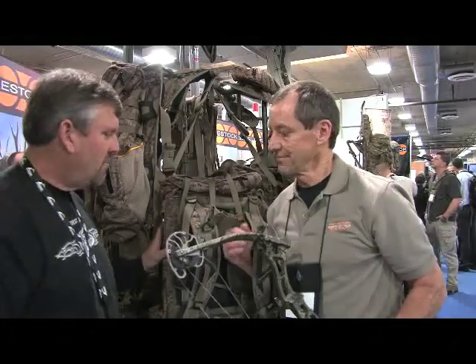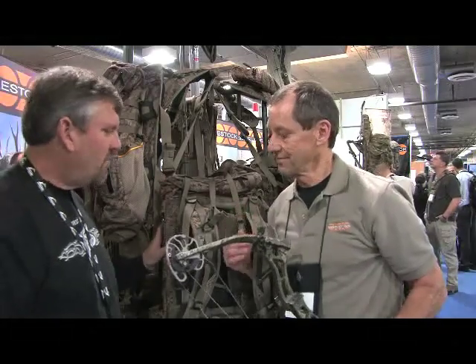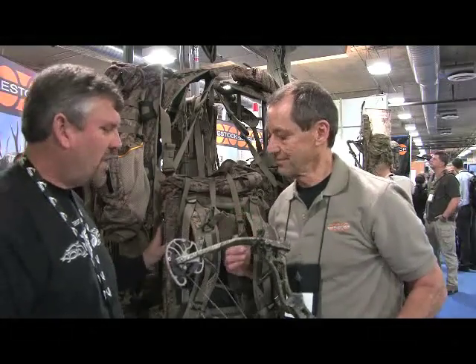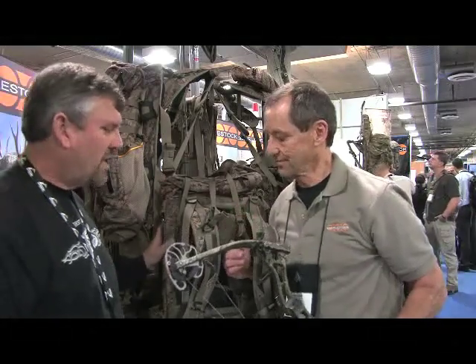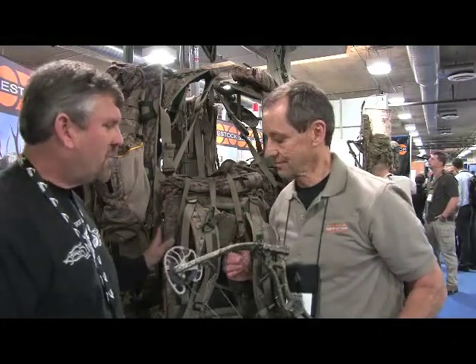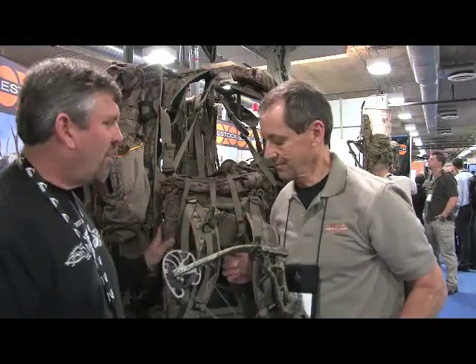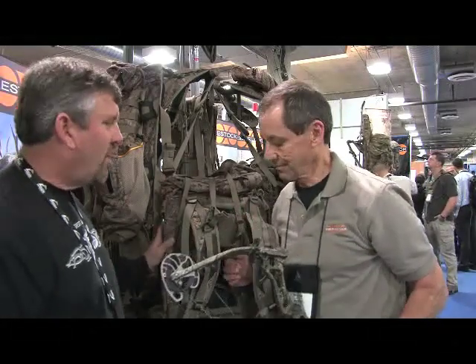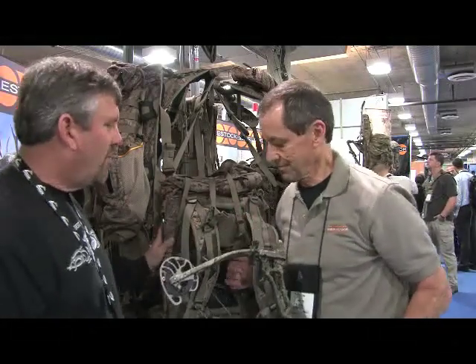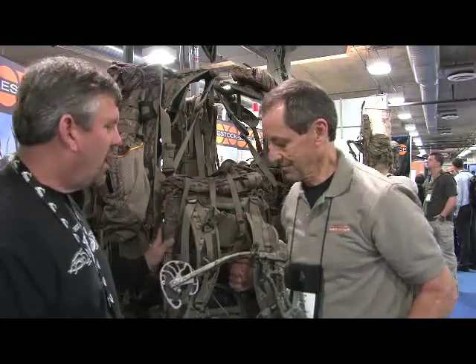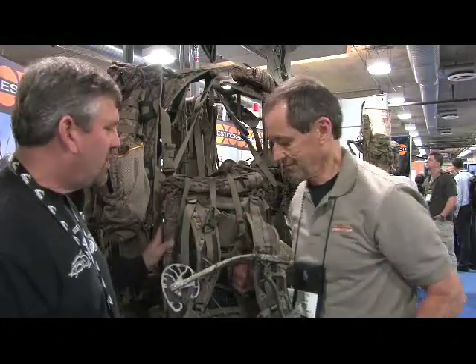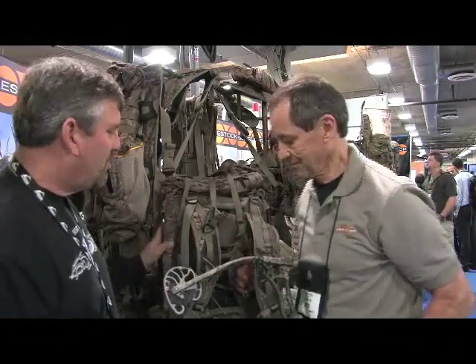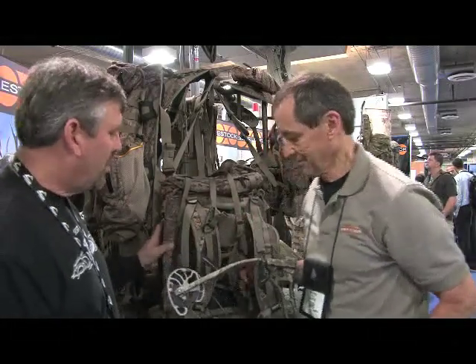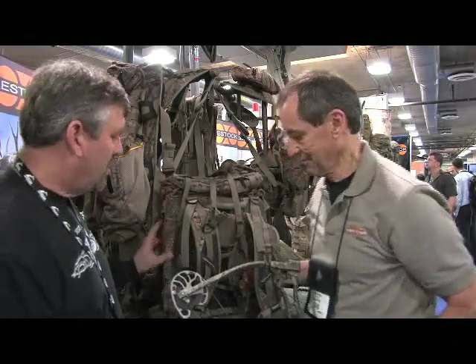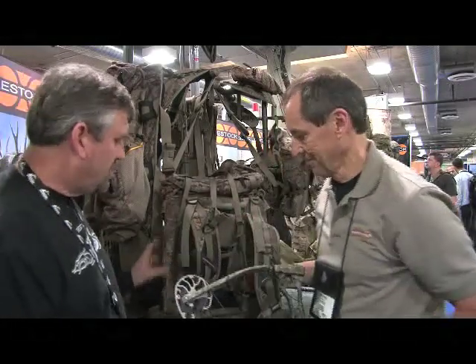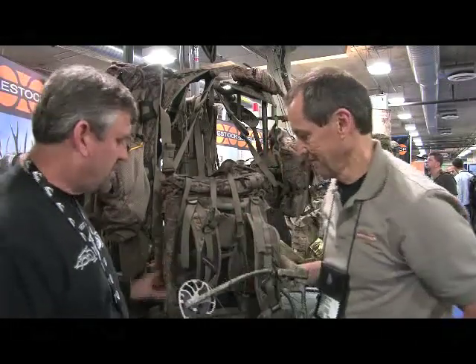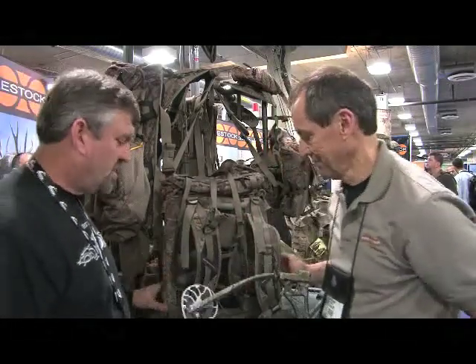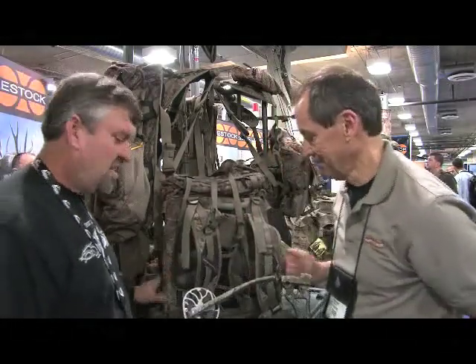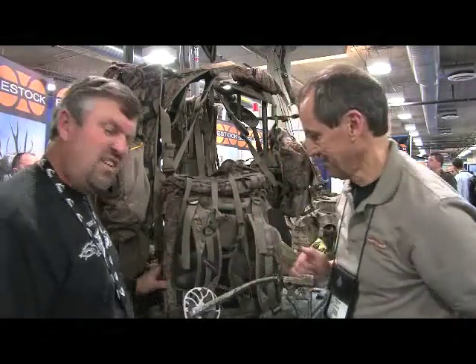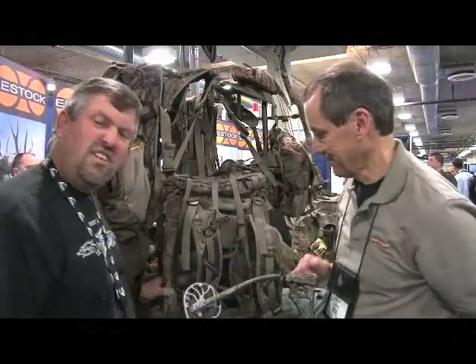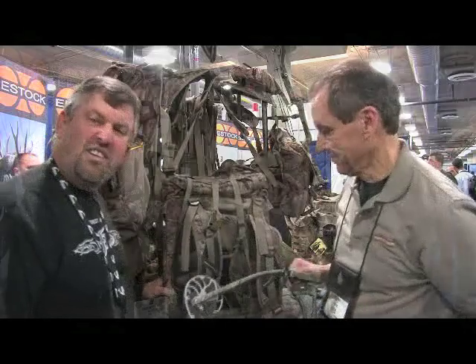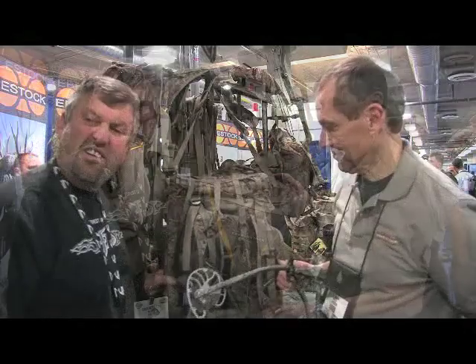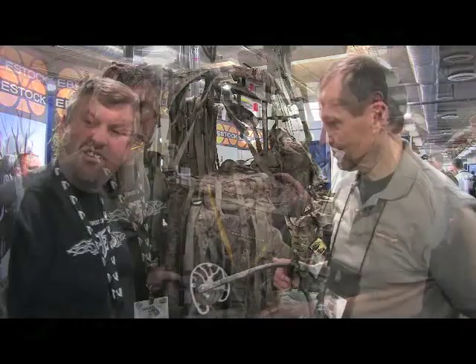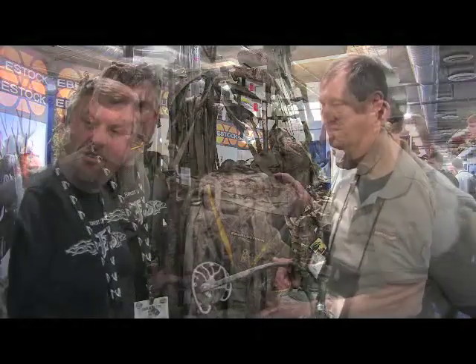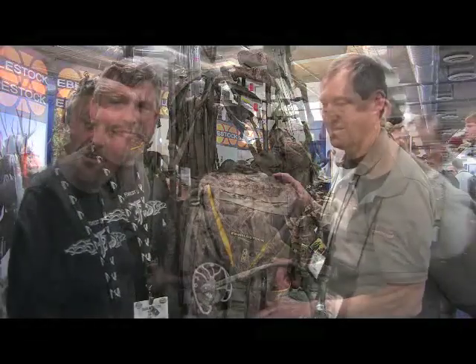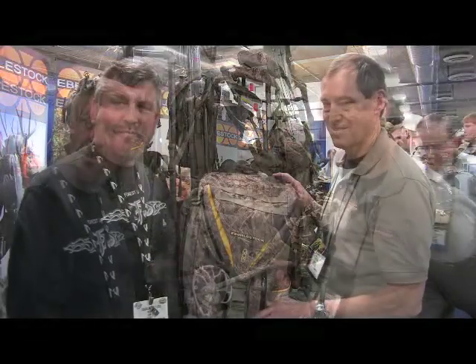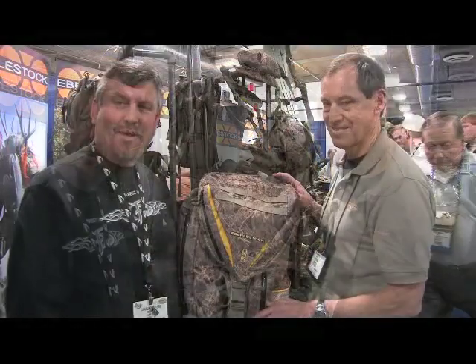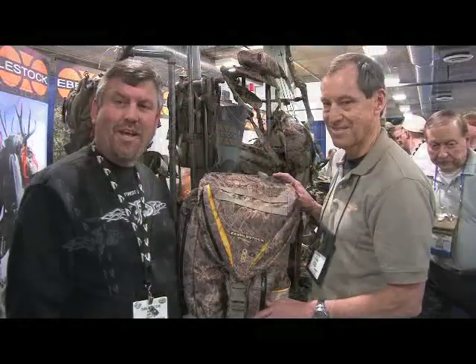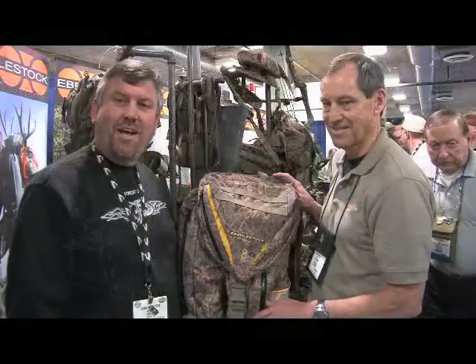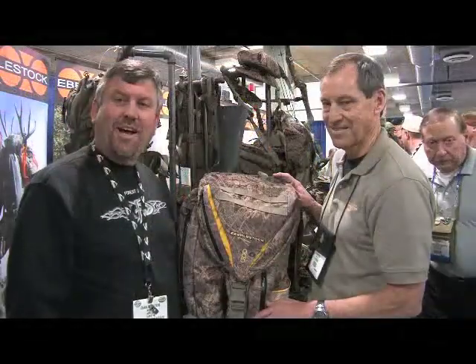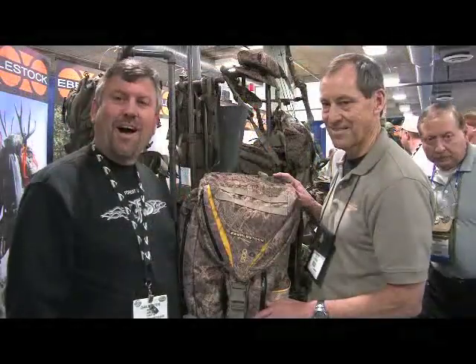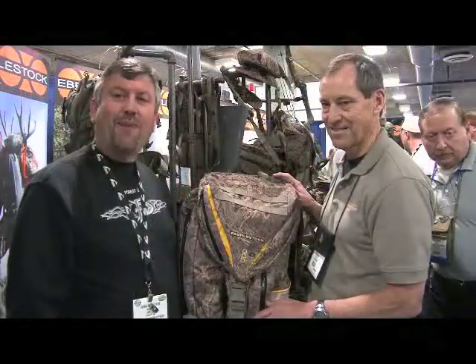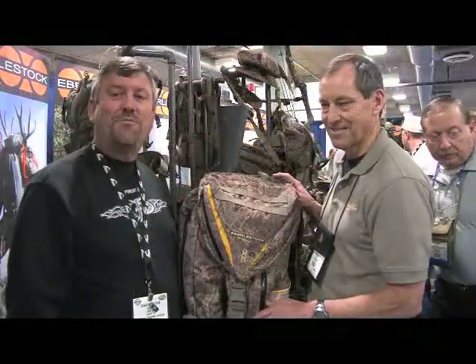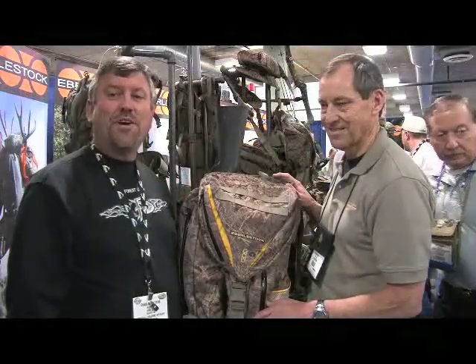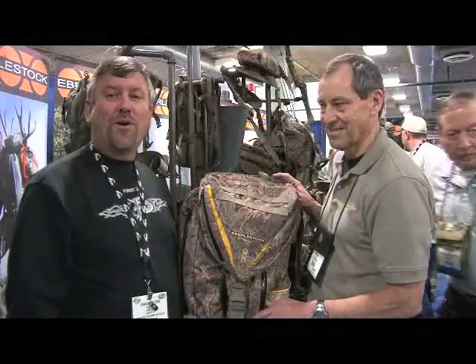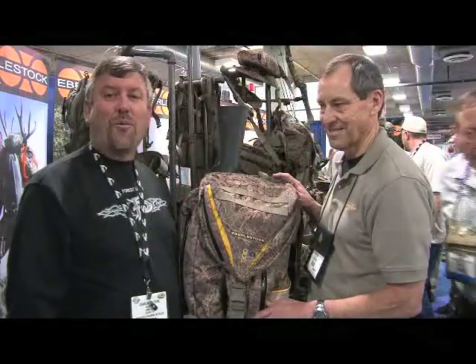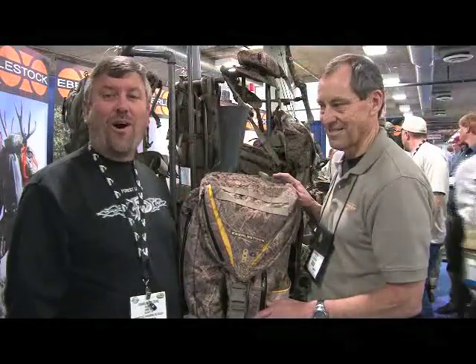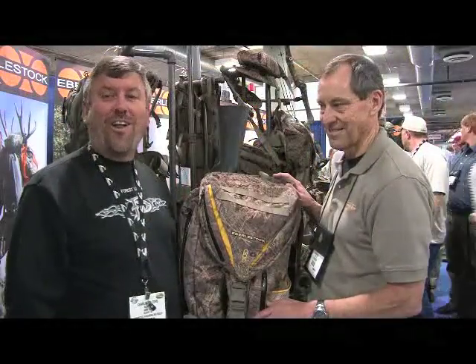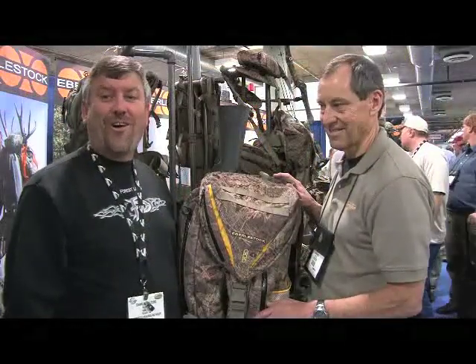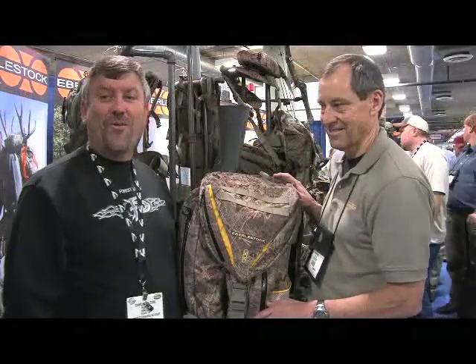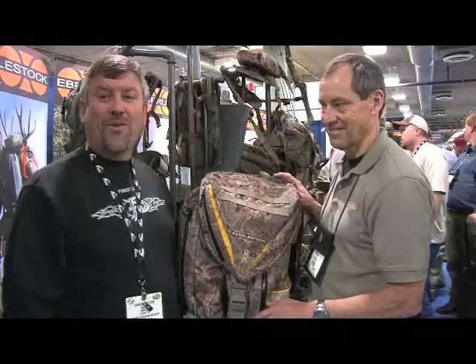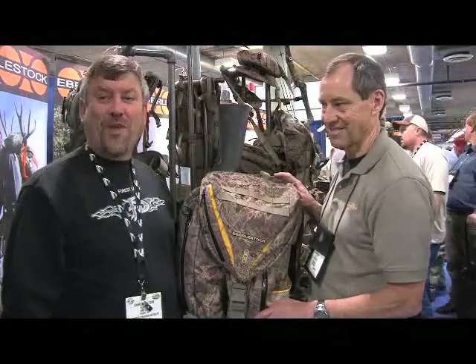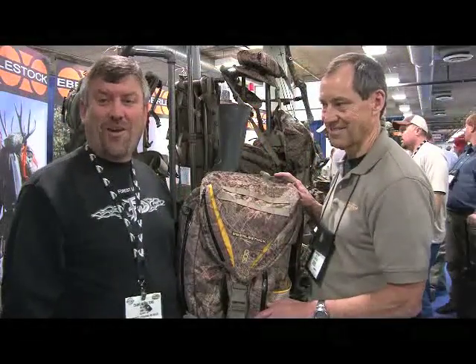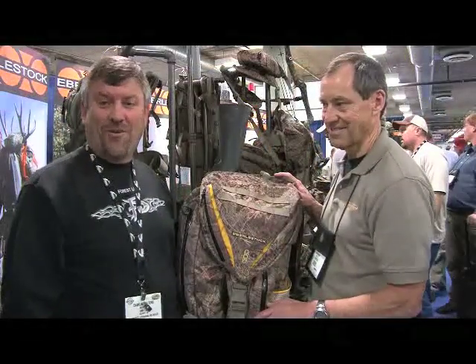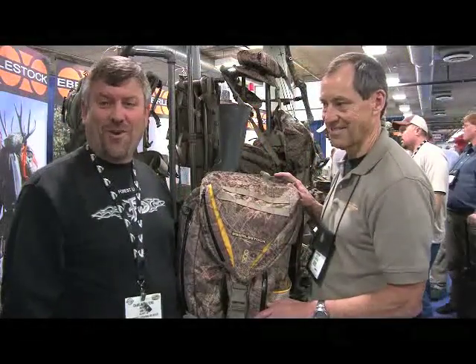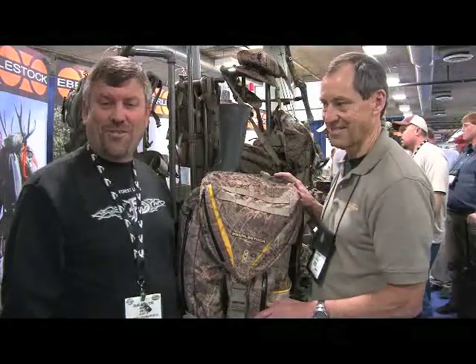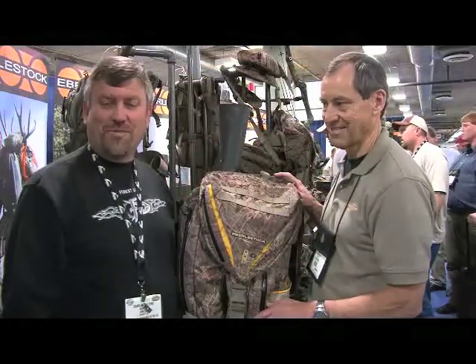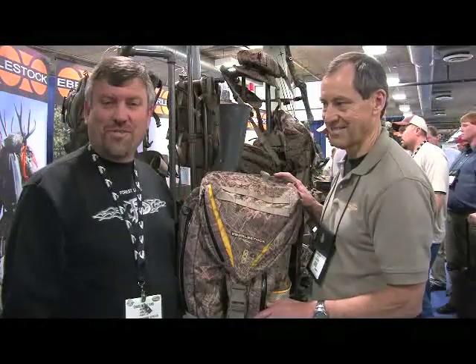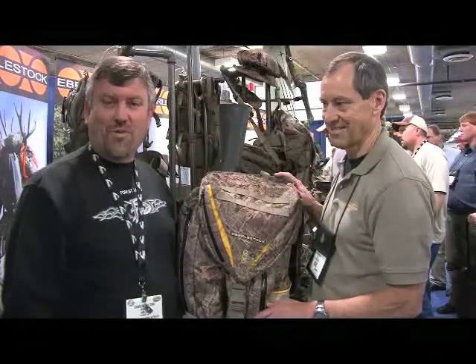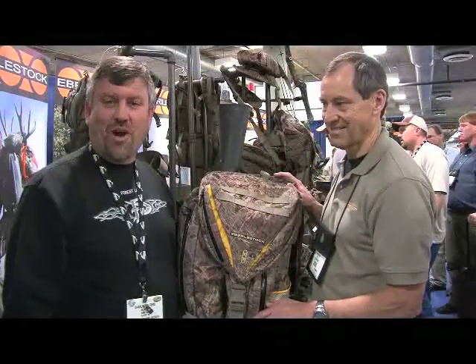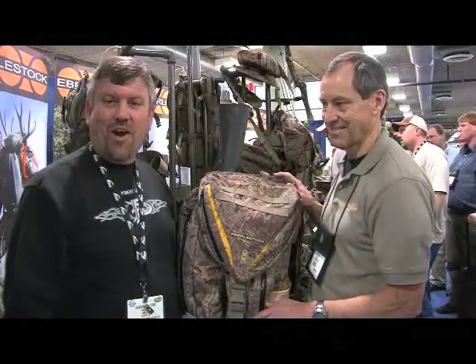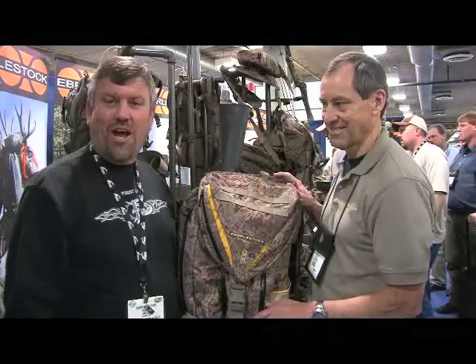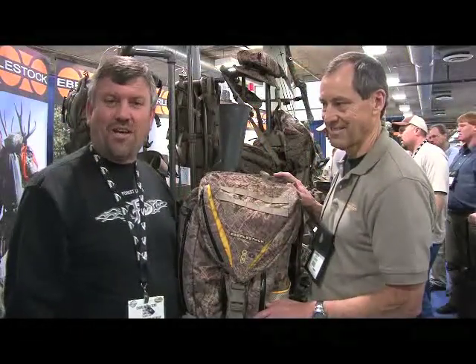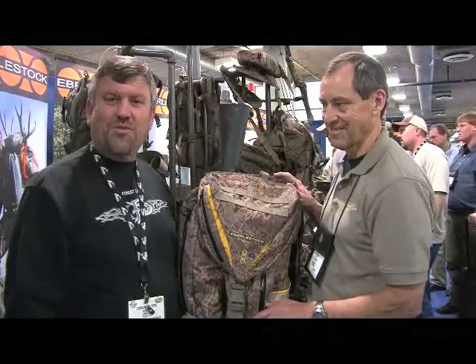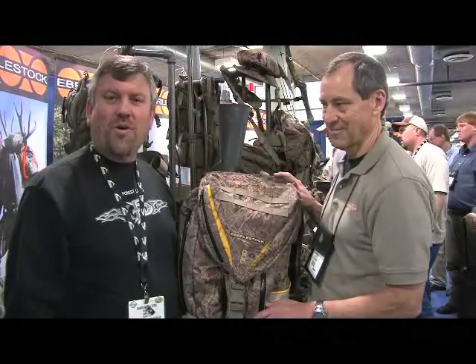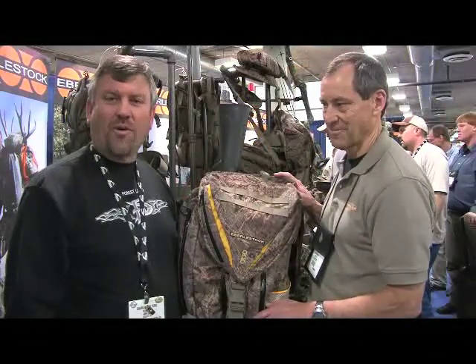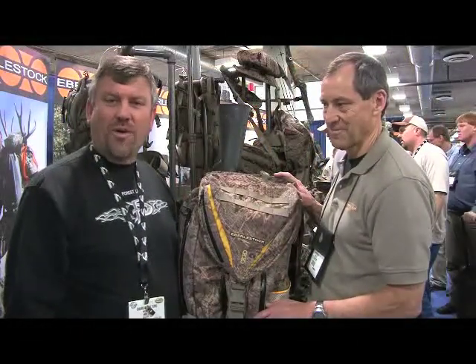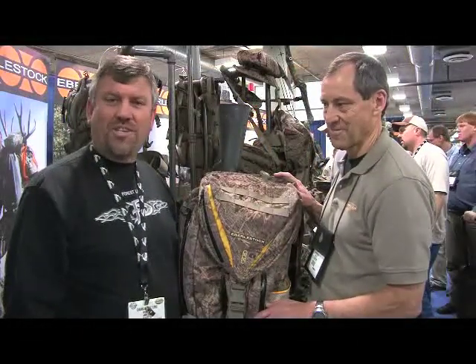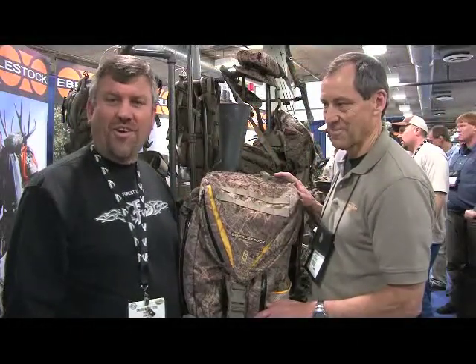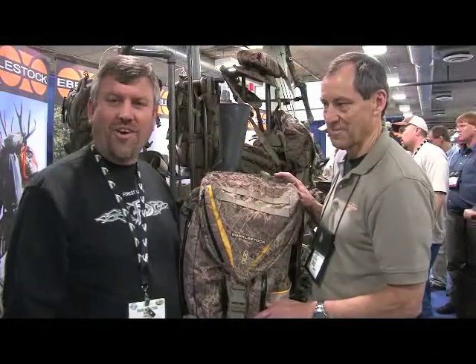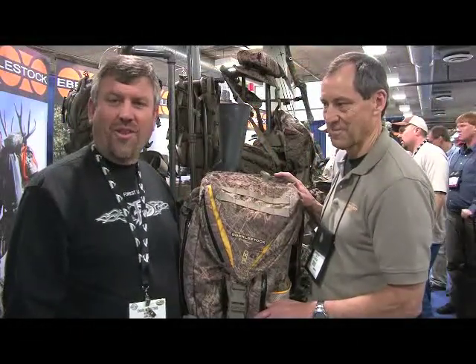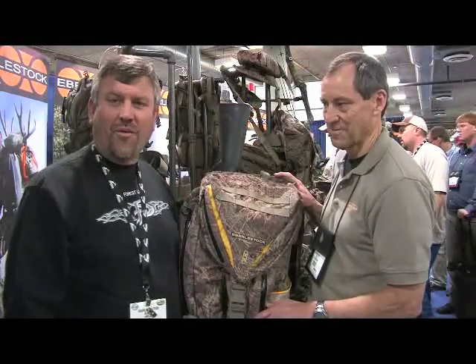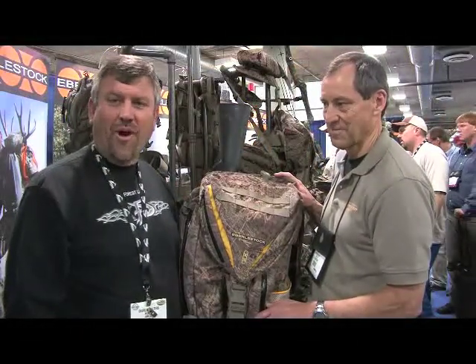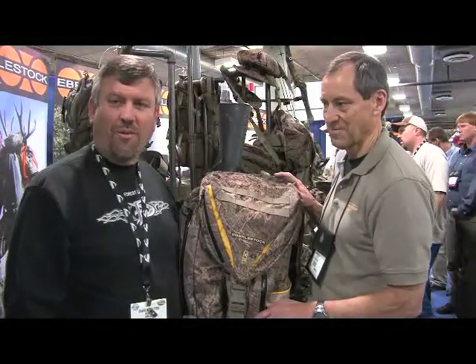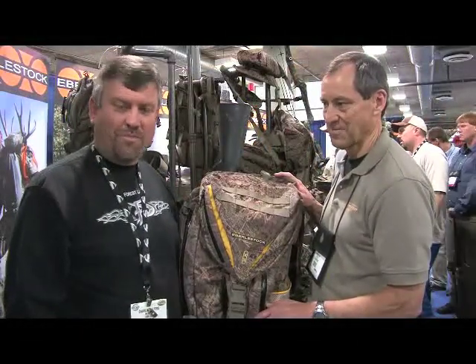Thanks very much, Bruce. I'm Chuck Walla with Outdoorsman's Warehouse, where we show you the ropes.